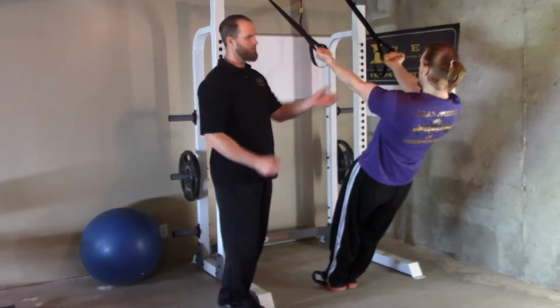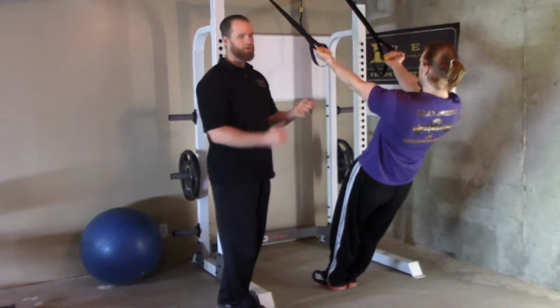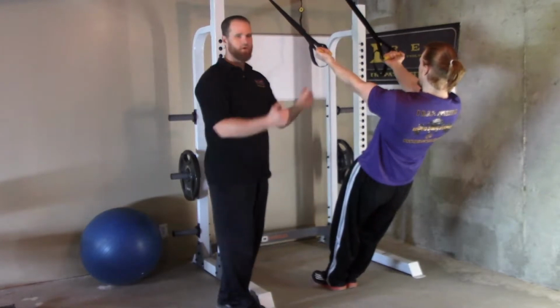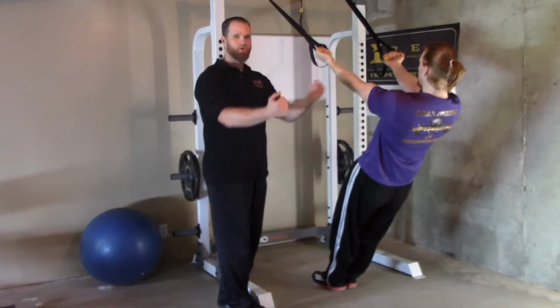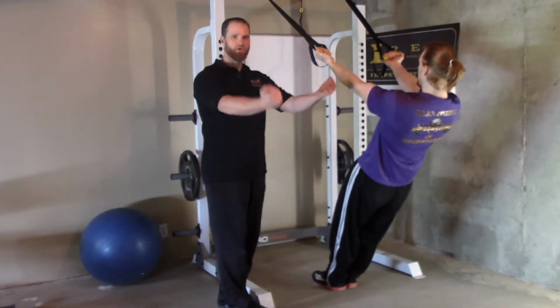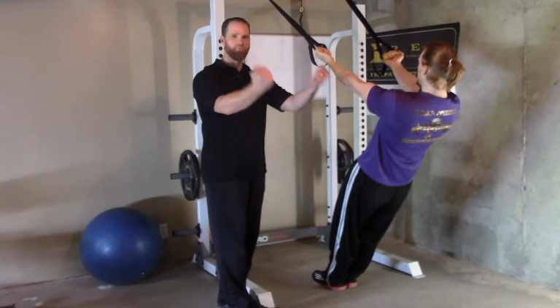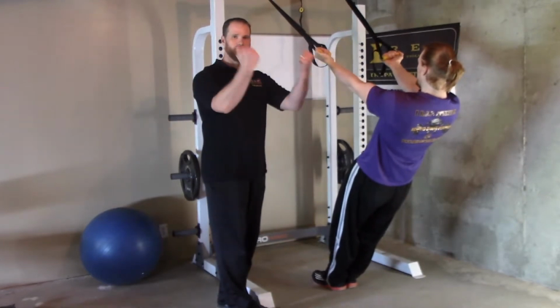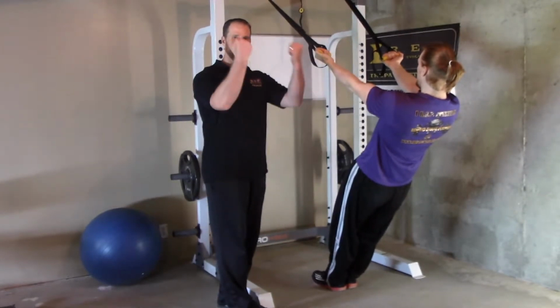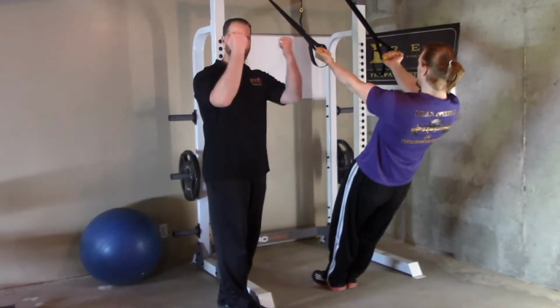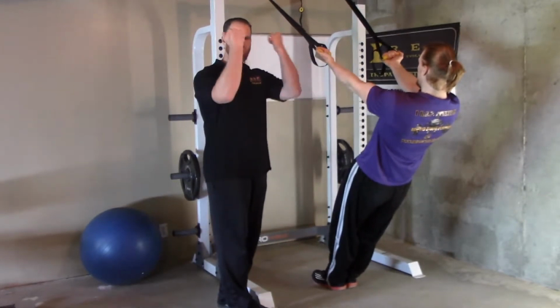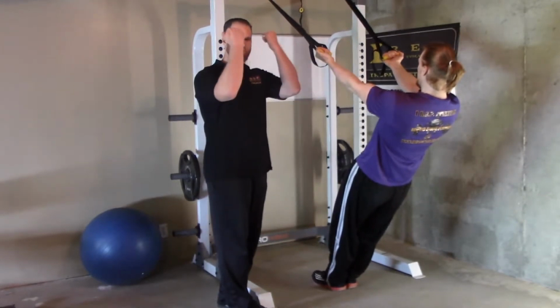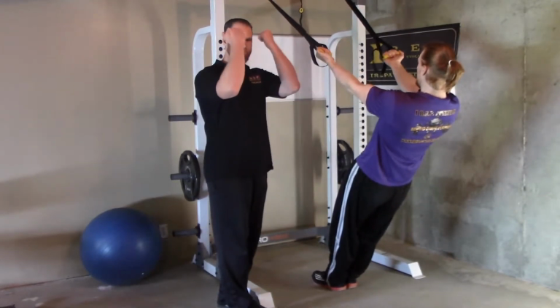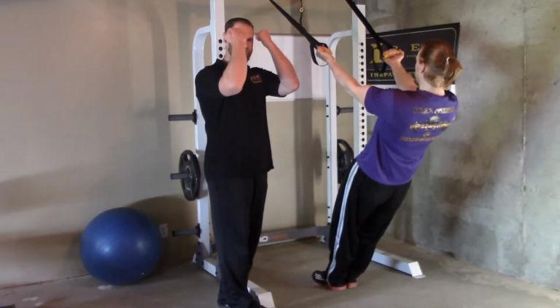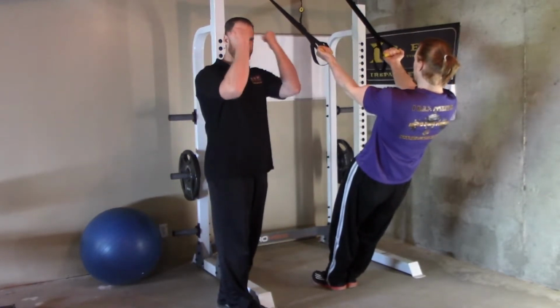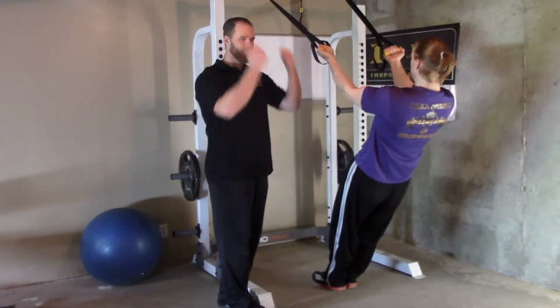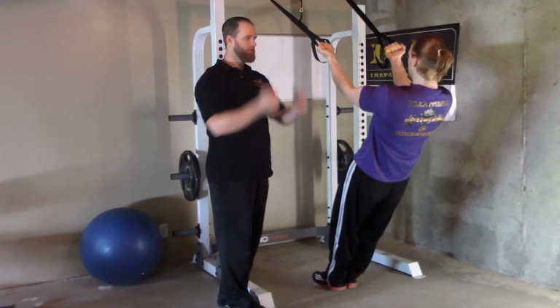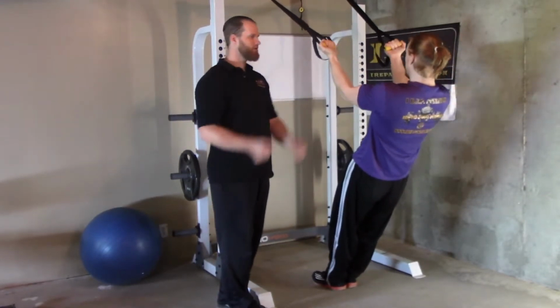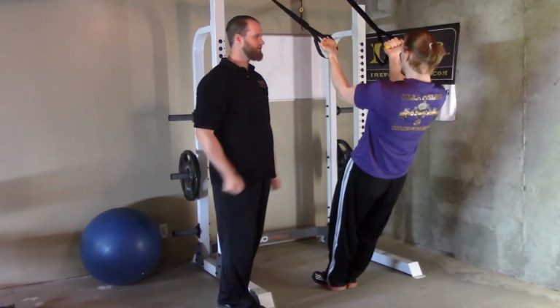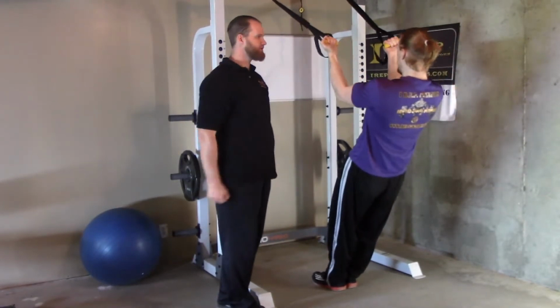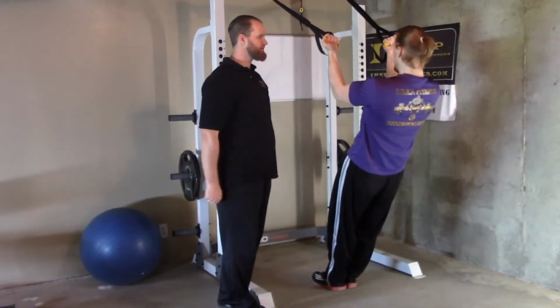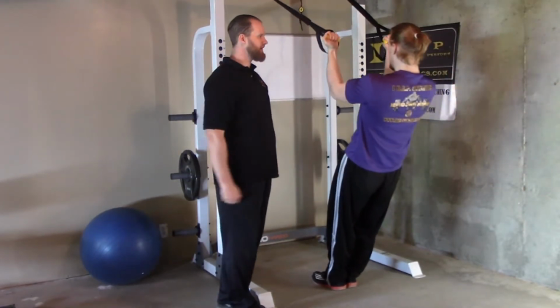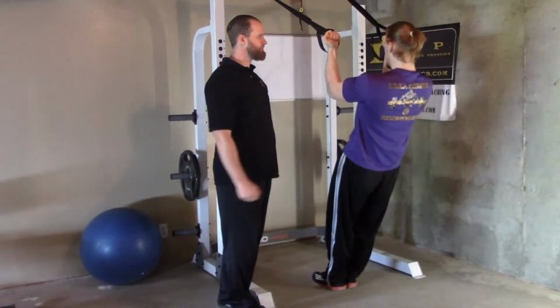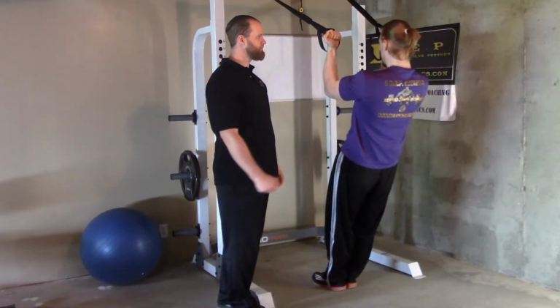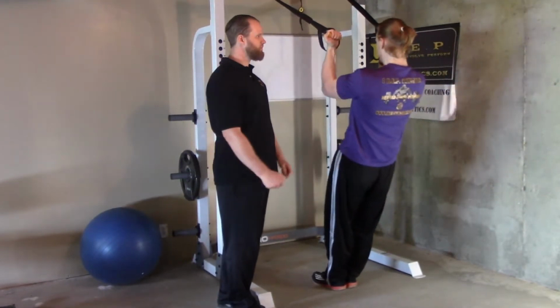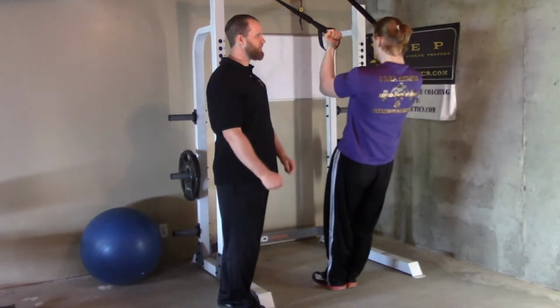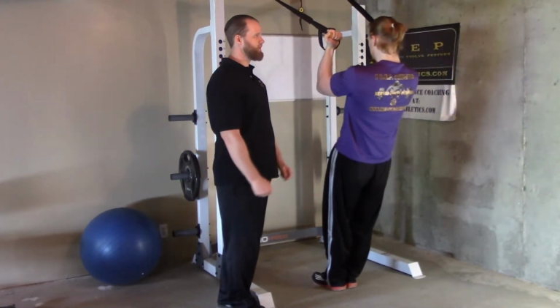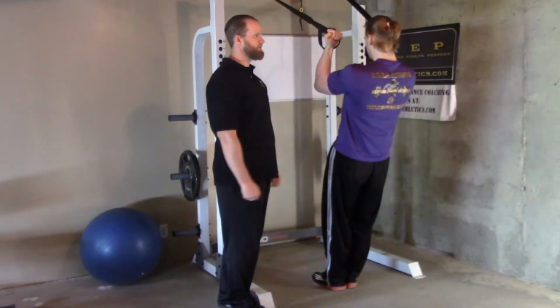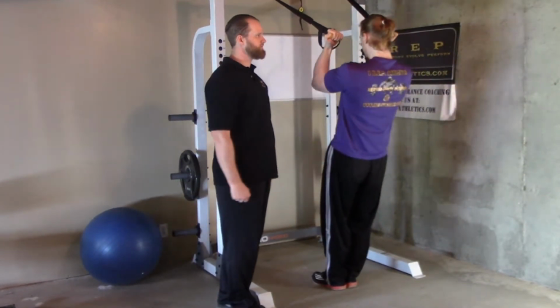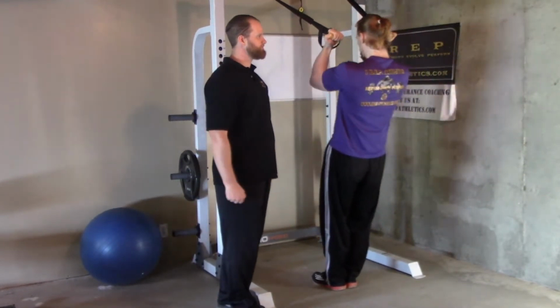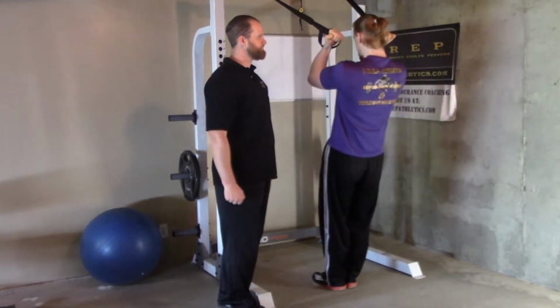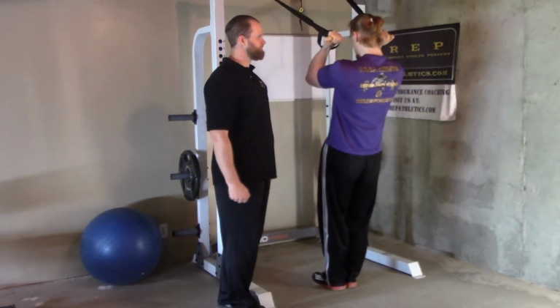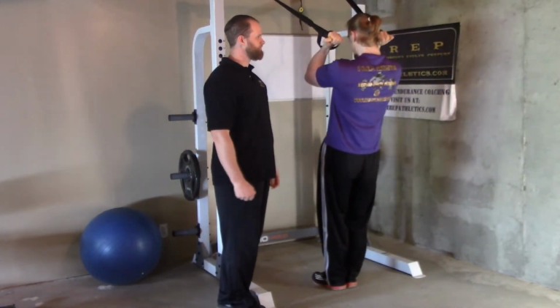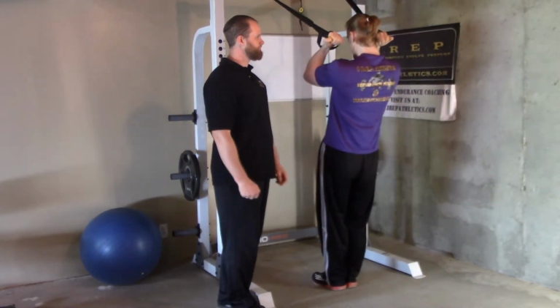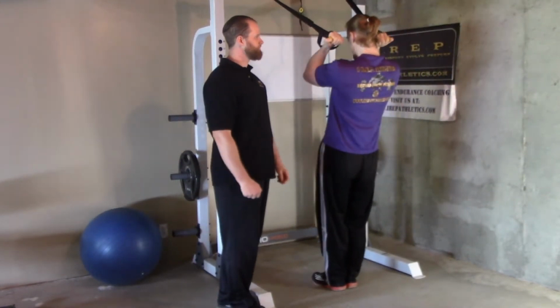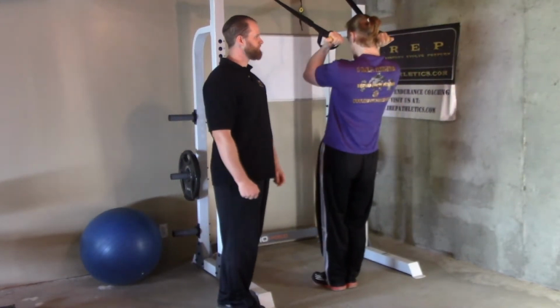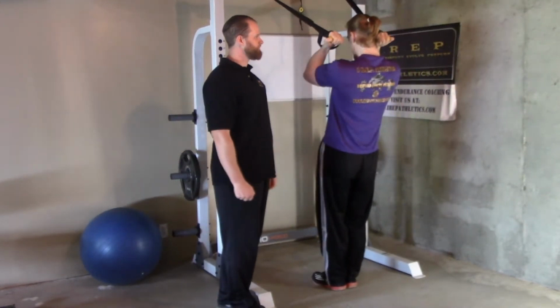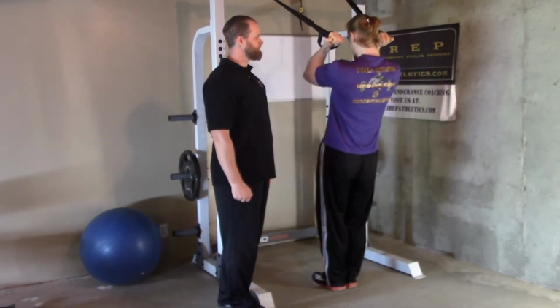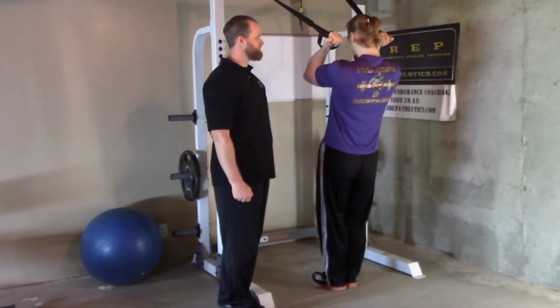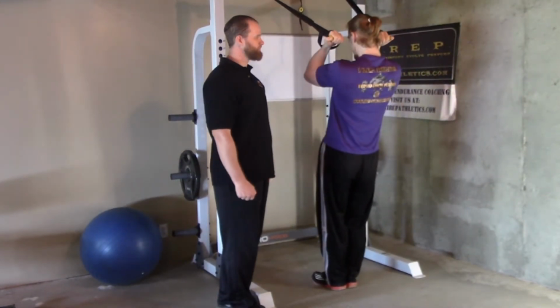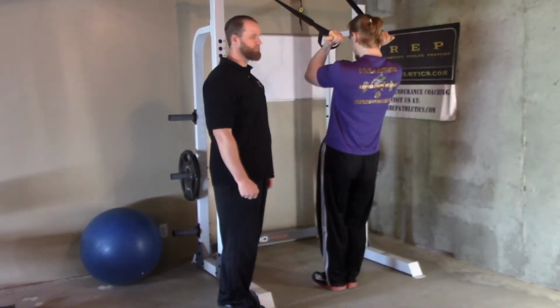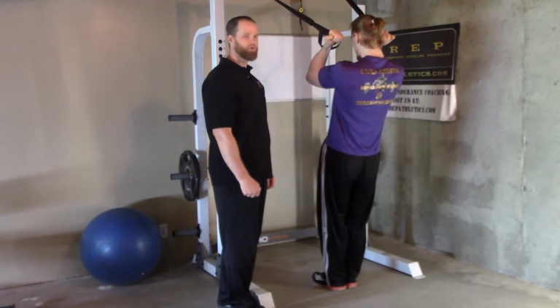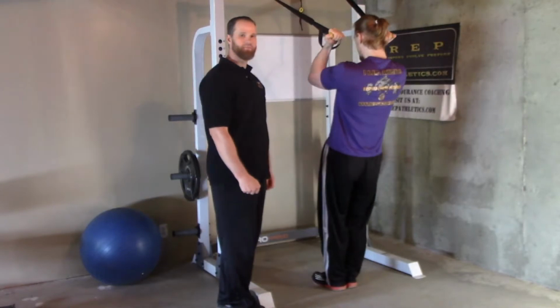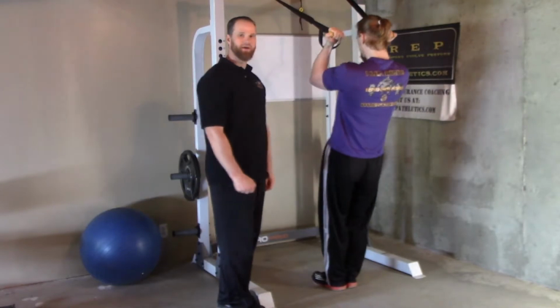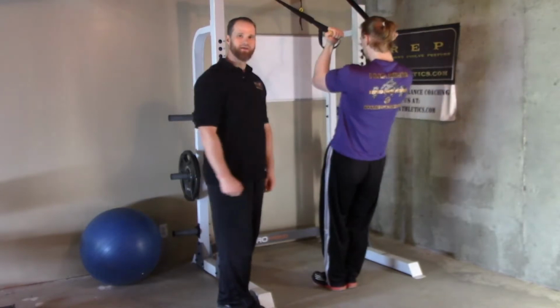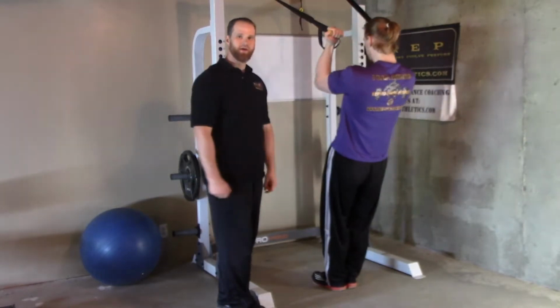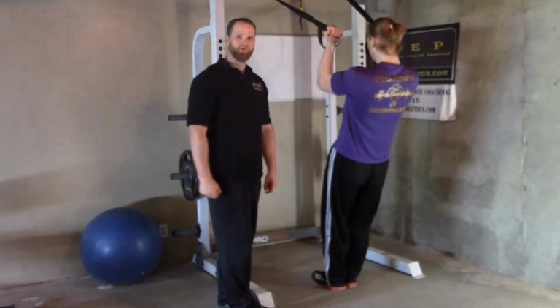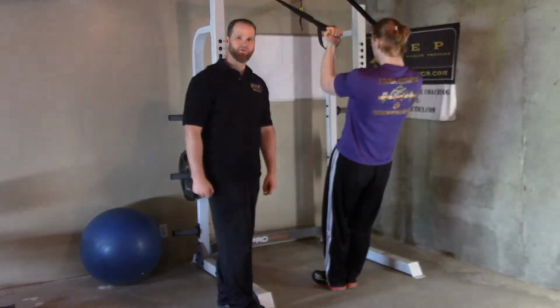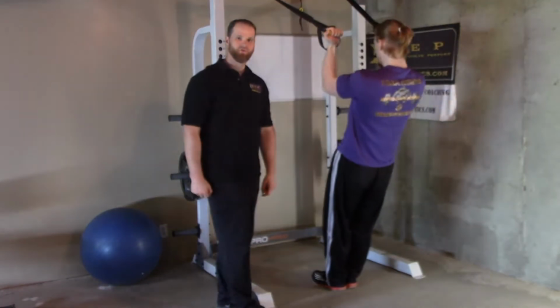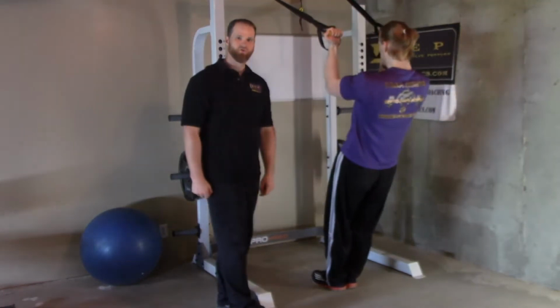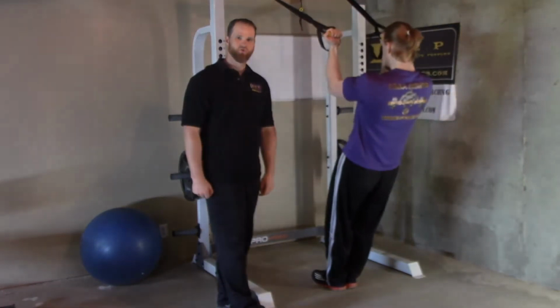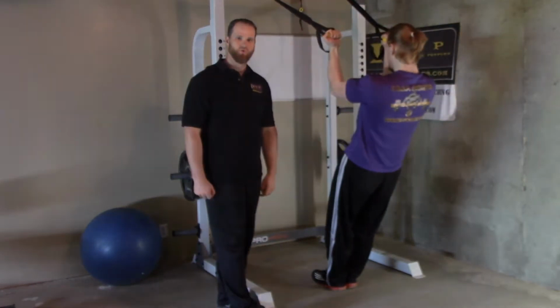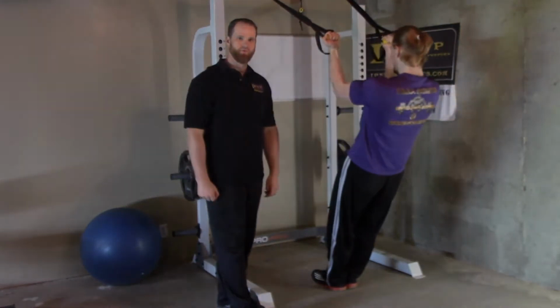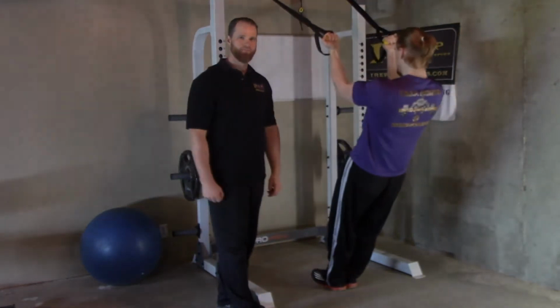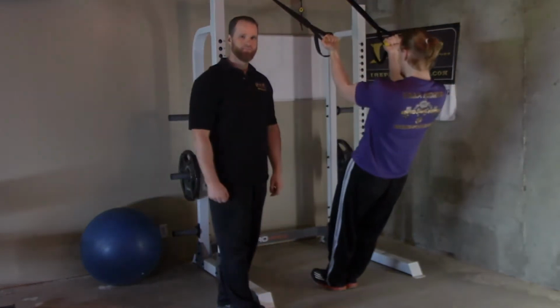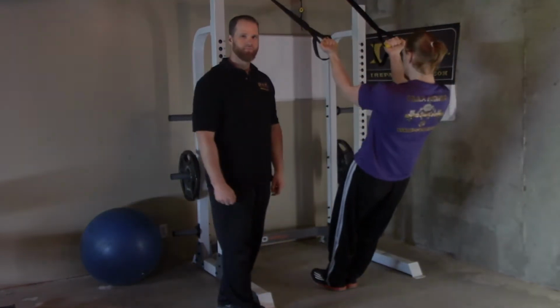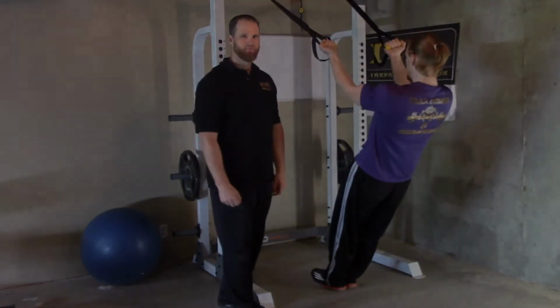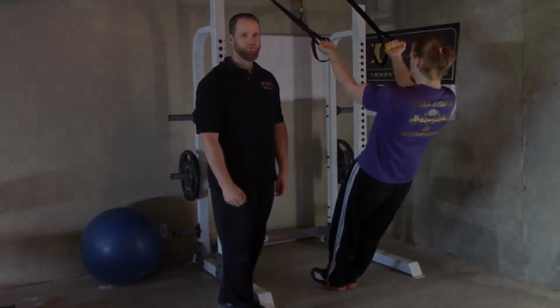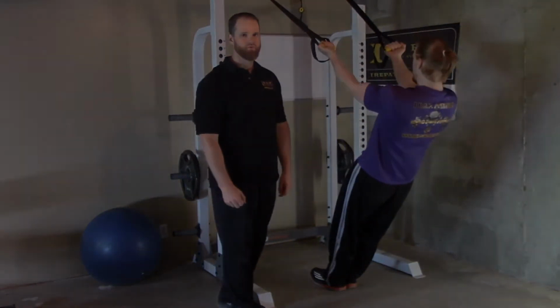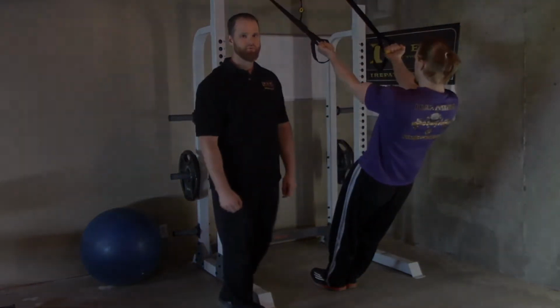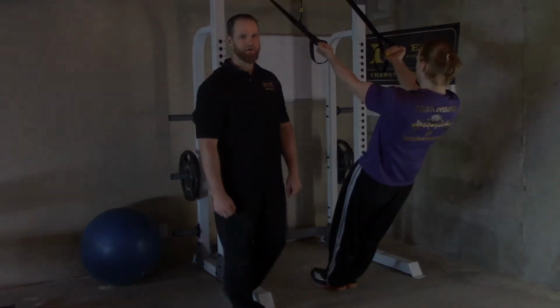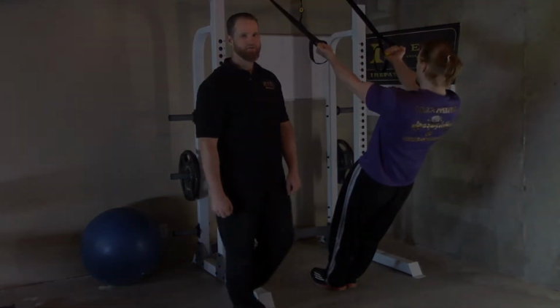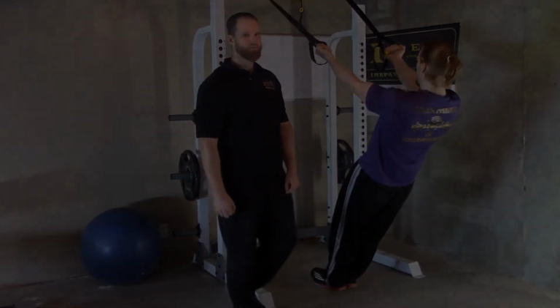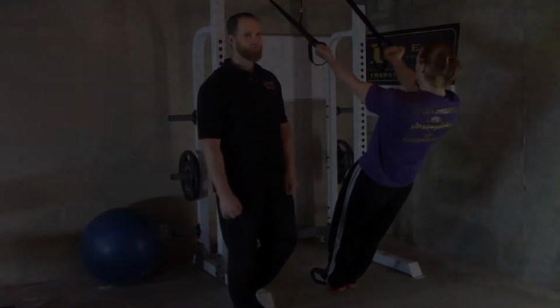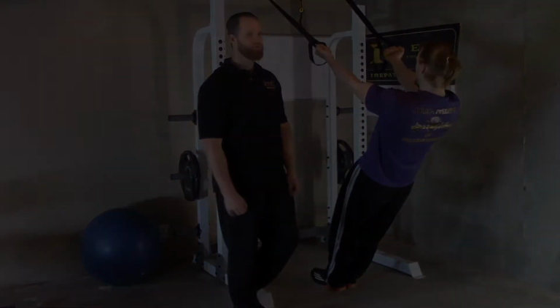You're going to pull up like you're going to tap your forehead, then come back down nice and controlled. Those are bicep curls.